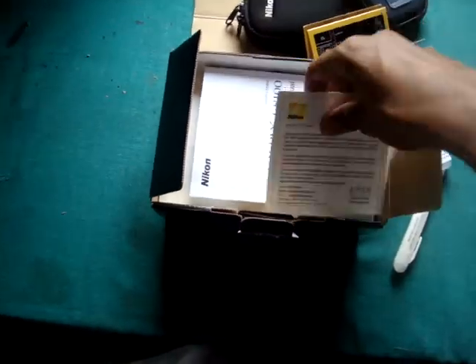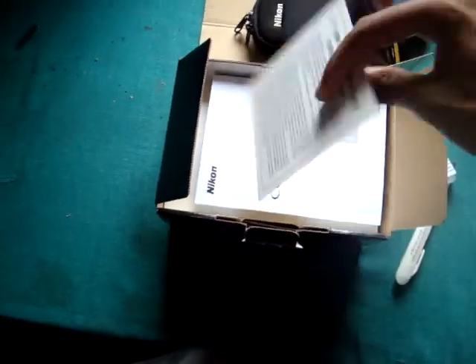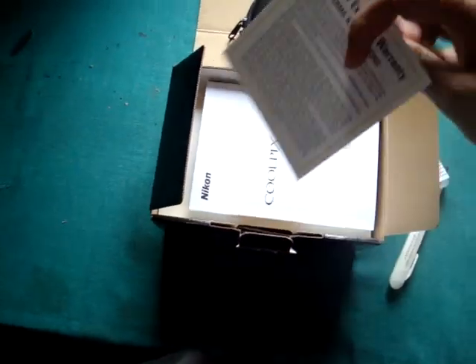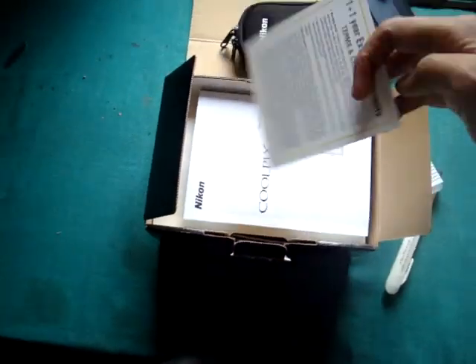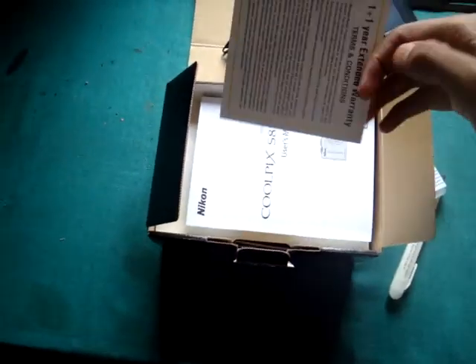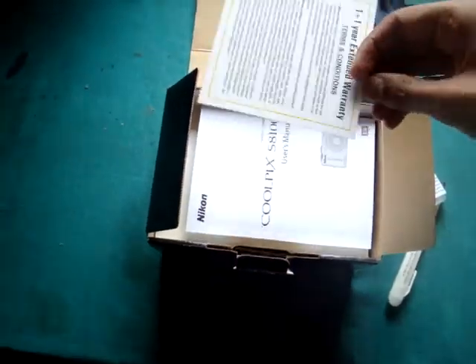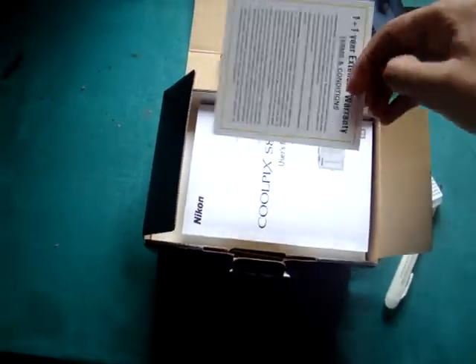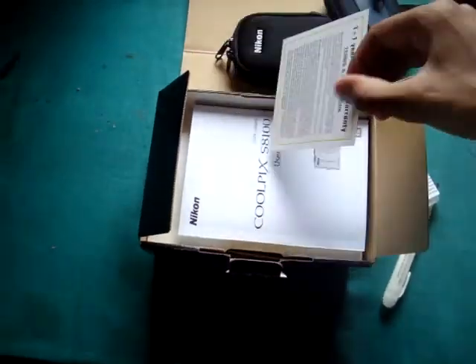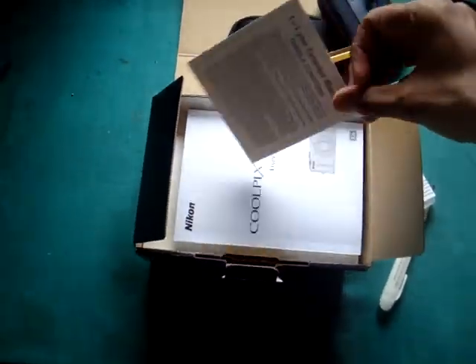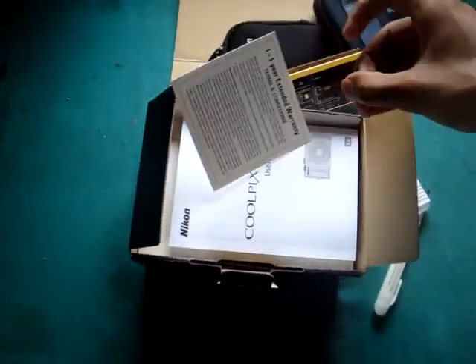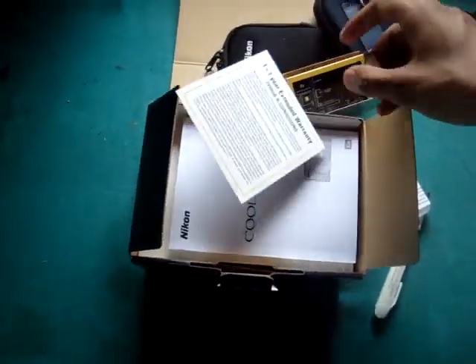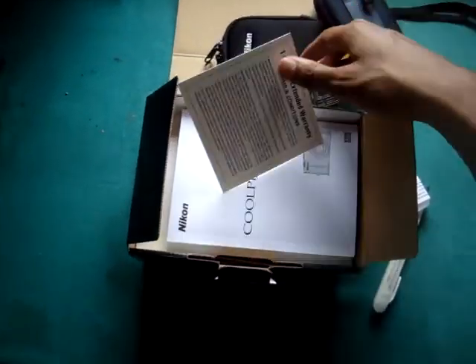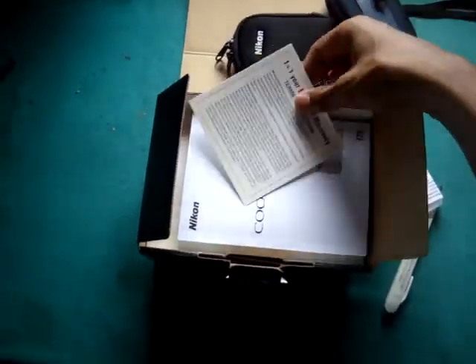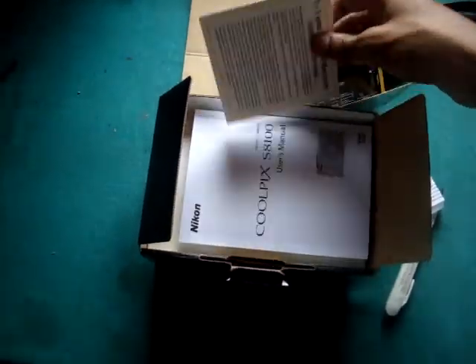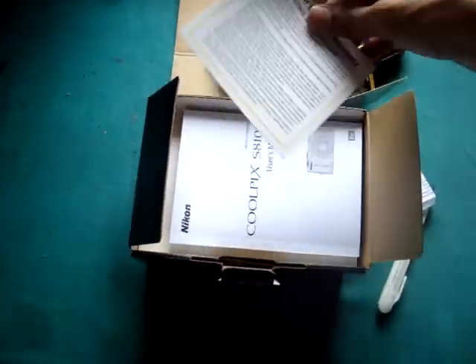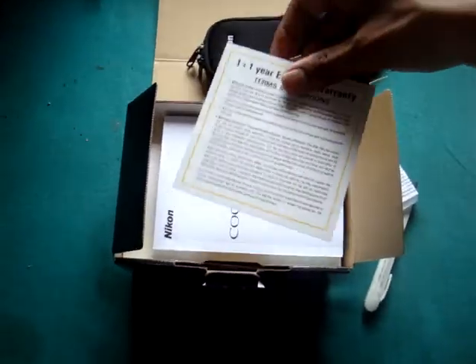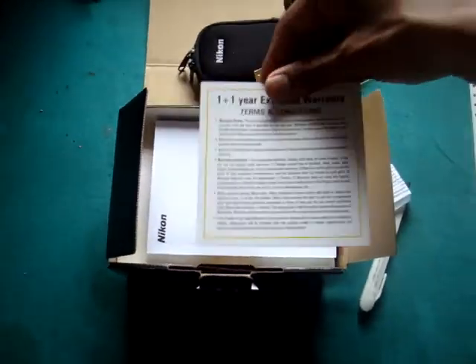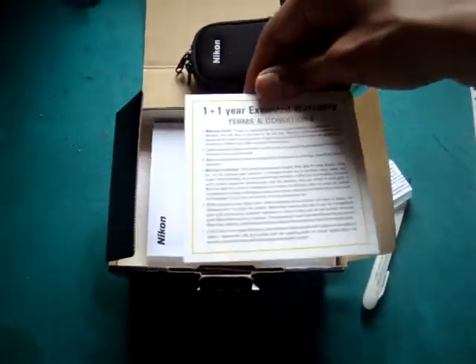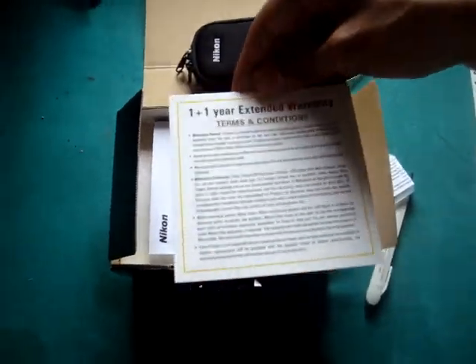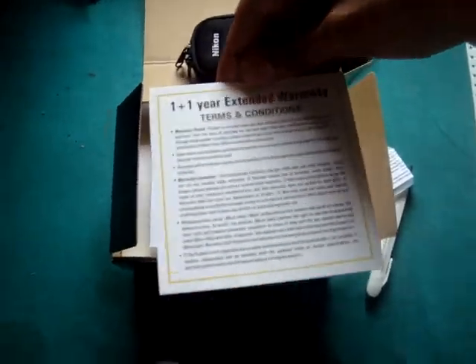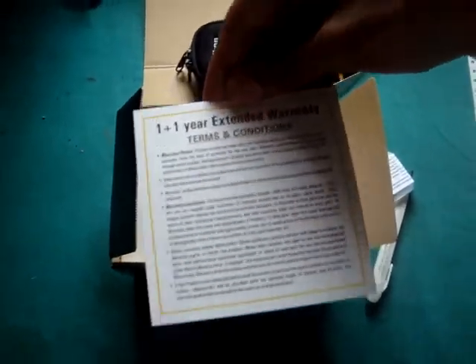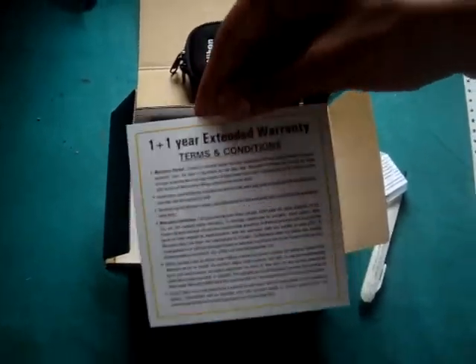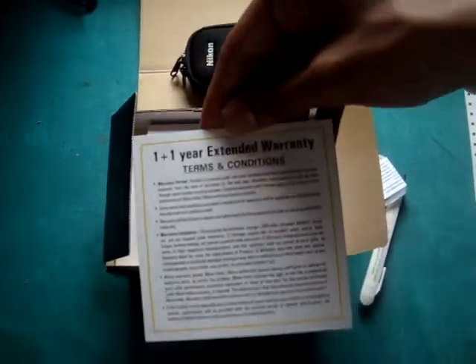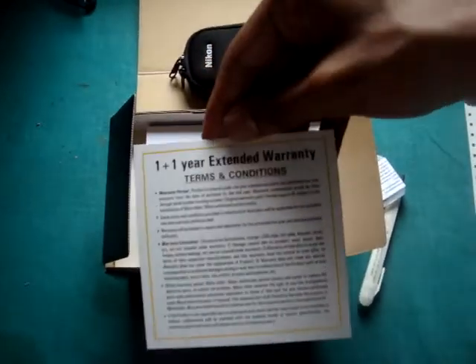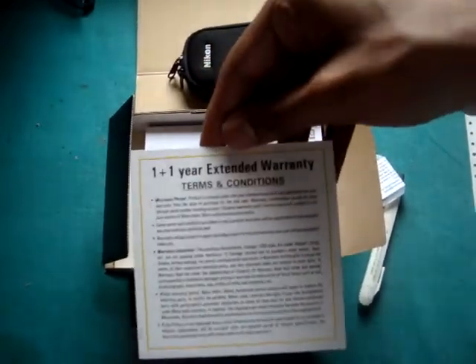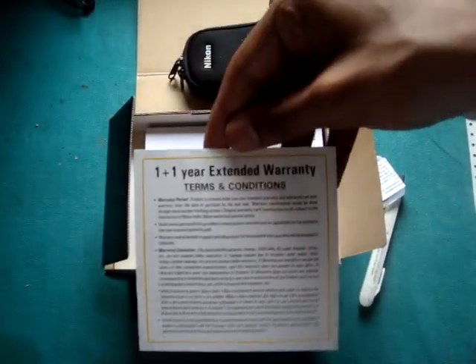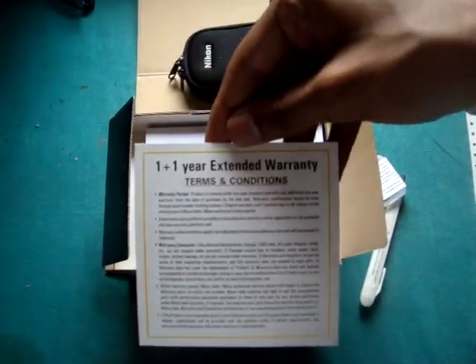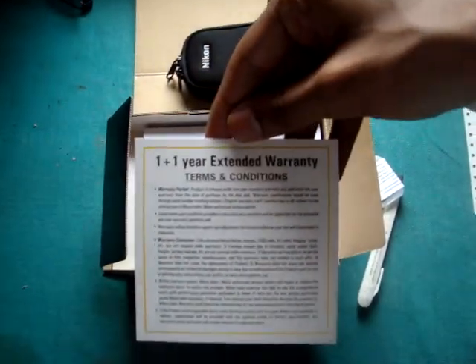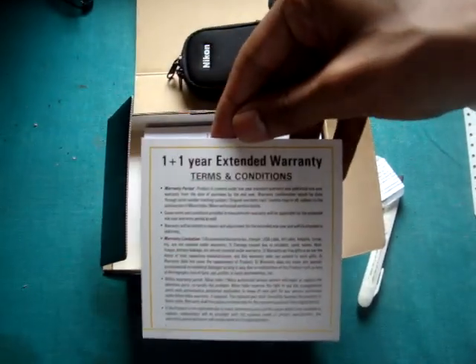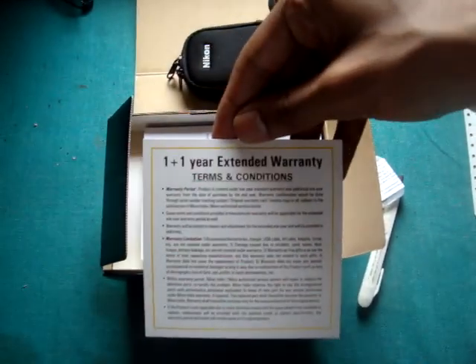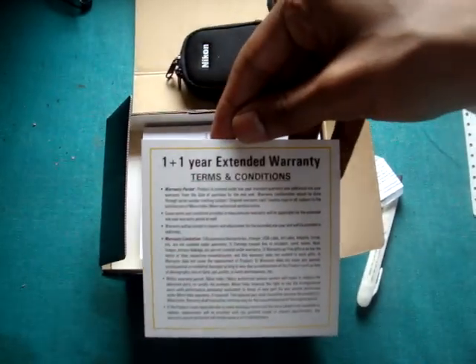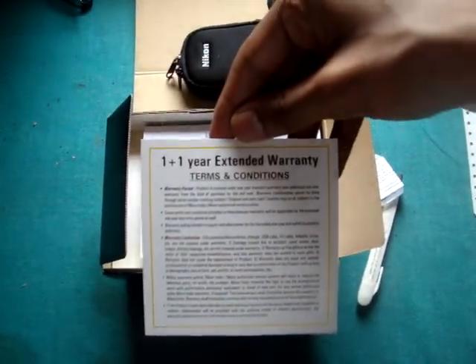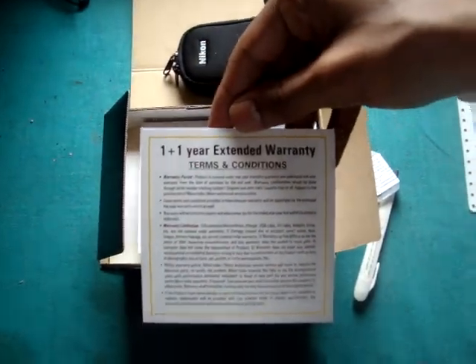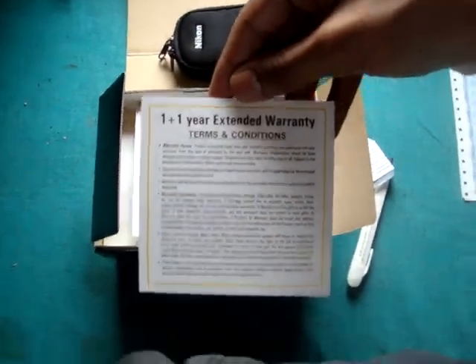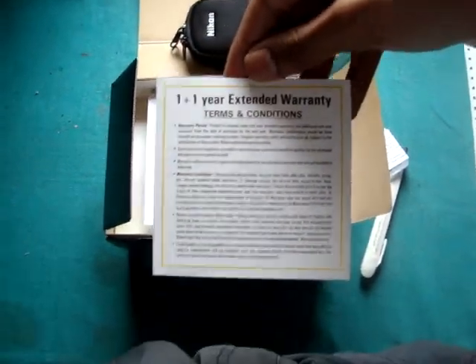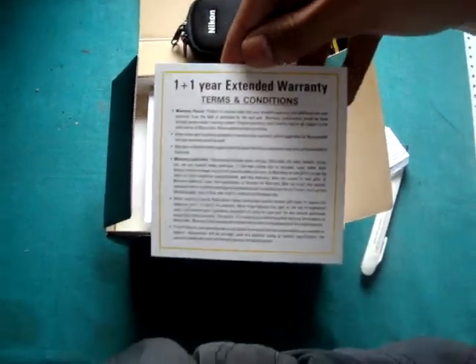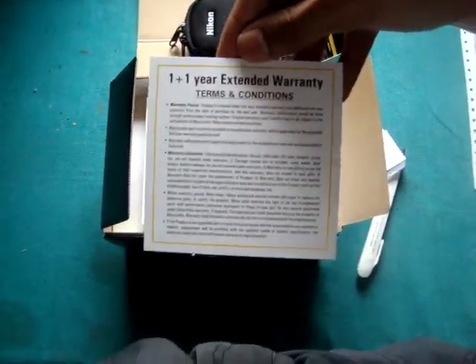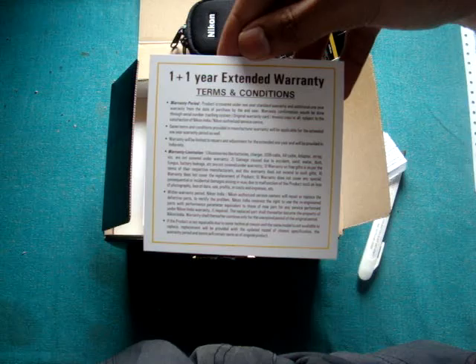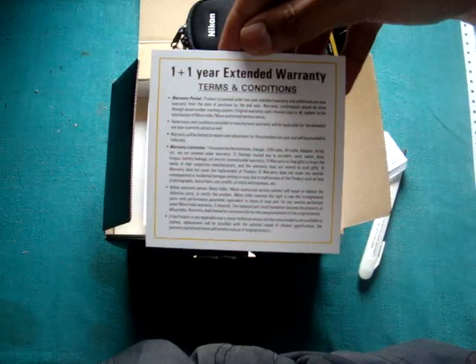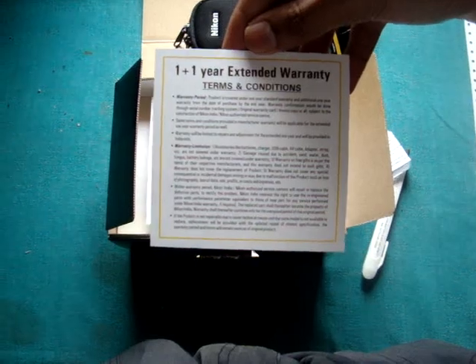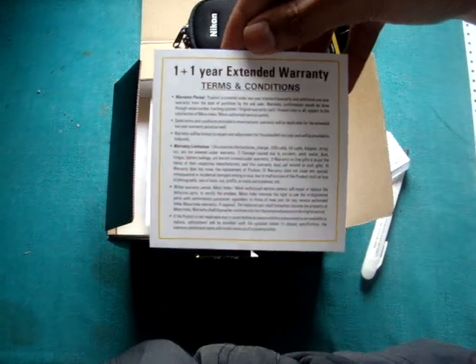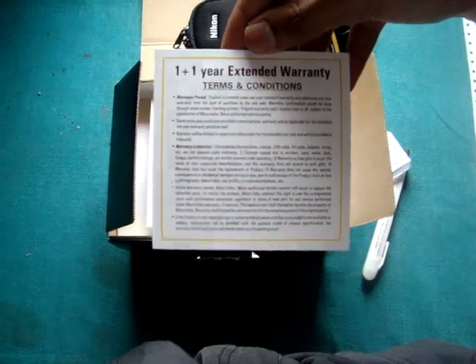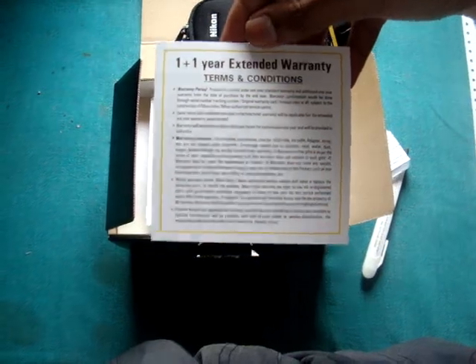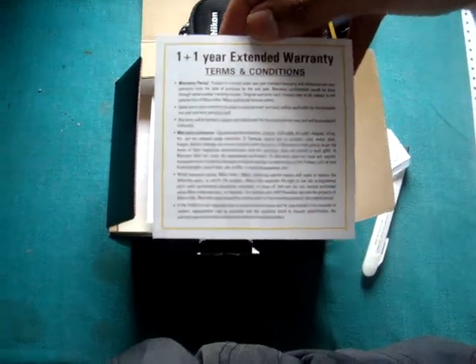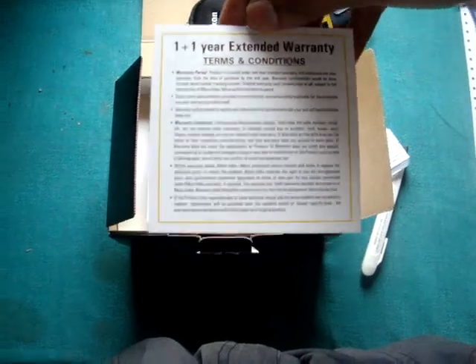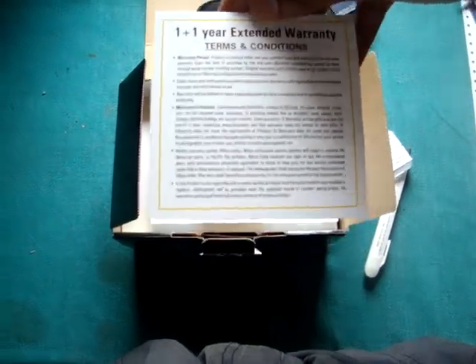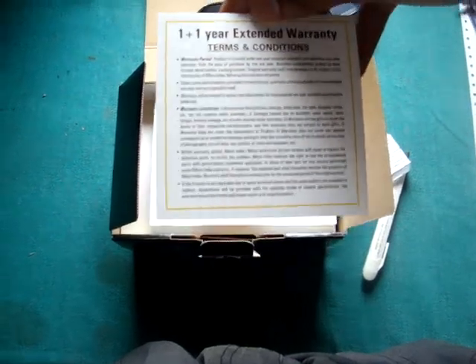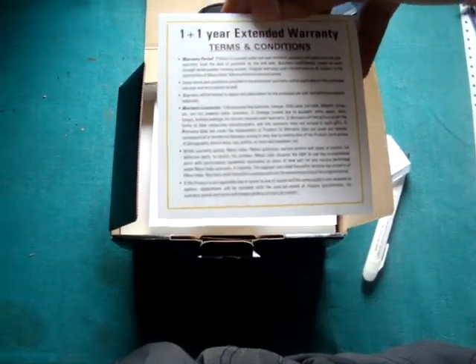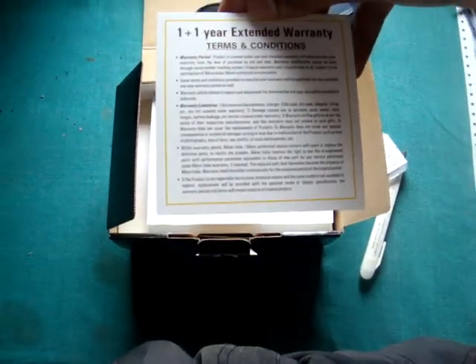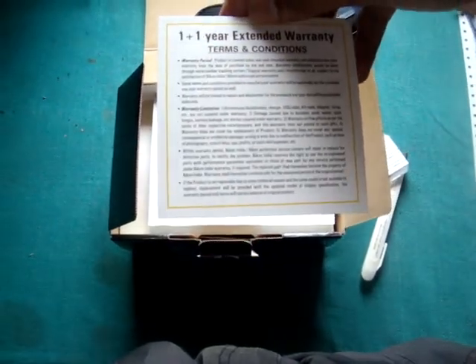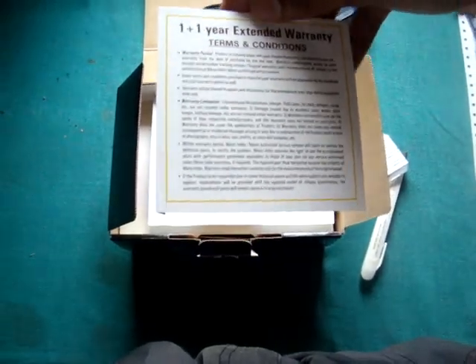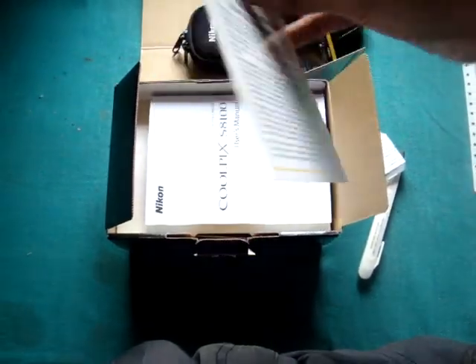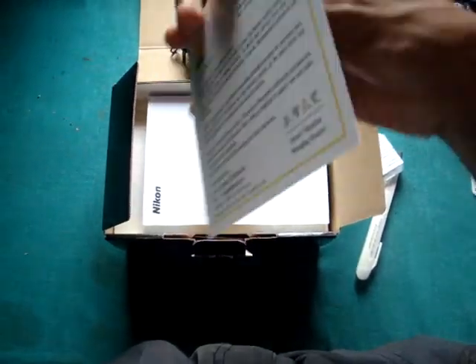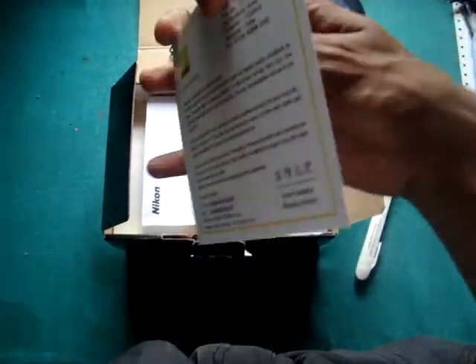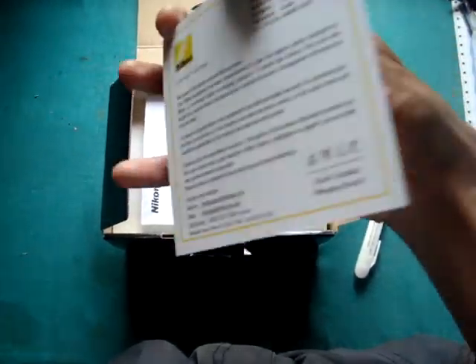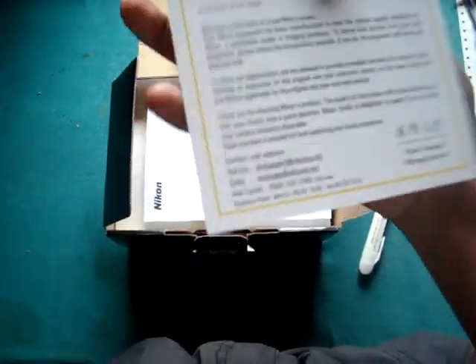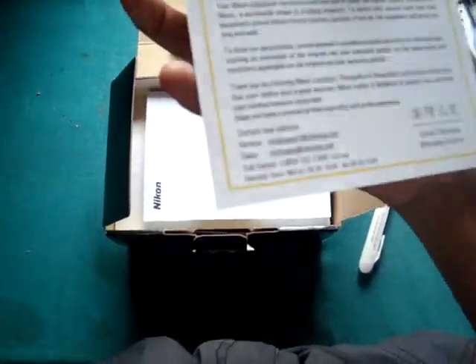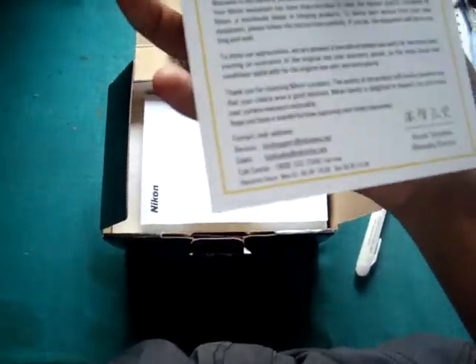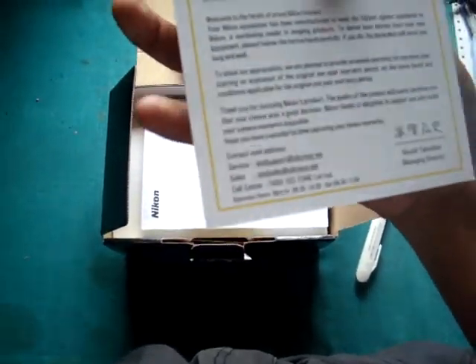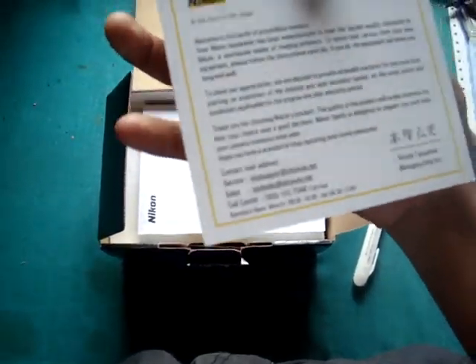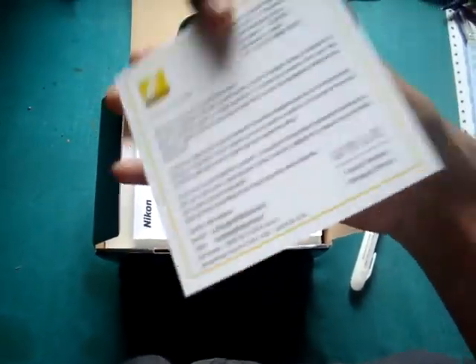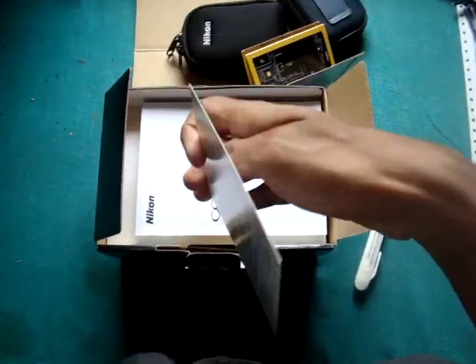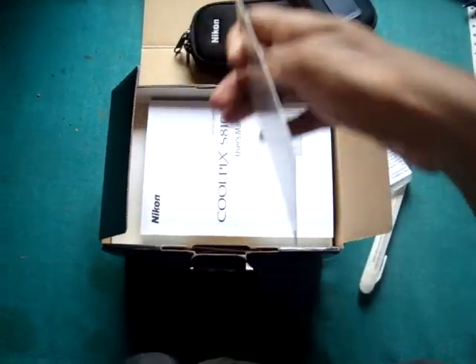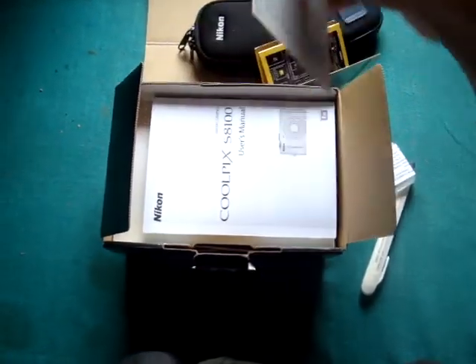And what do we have here — 1 plus 1 year warranty, extended warranty, terms and conditions. That's good.